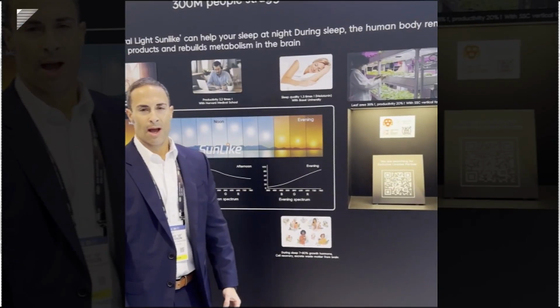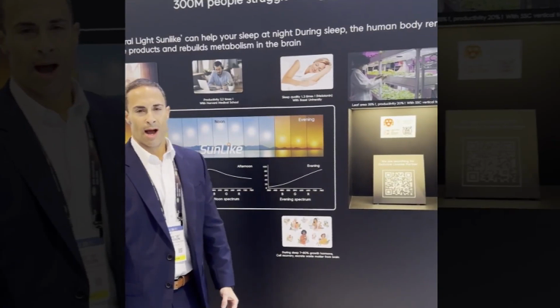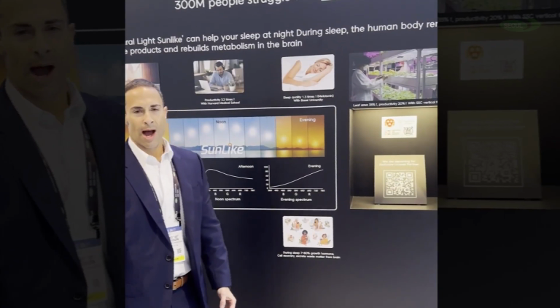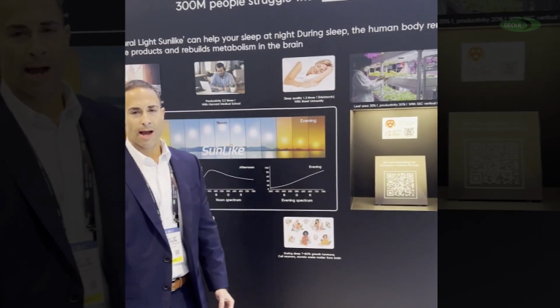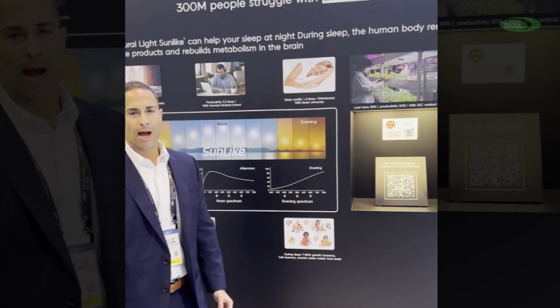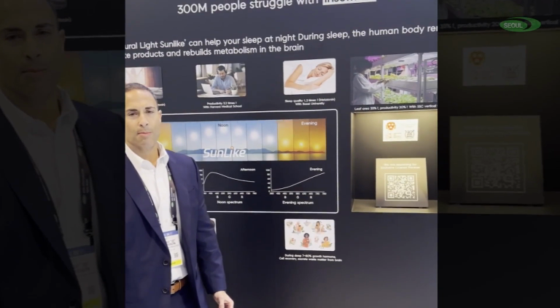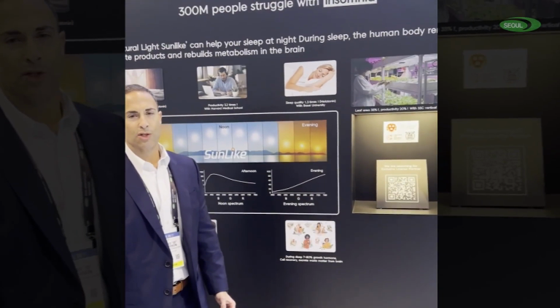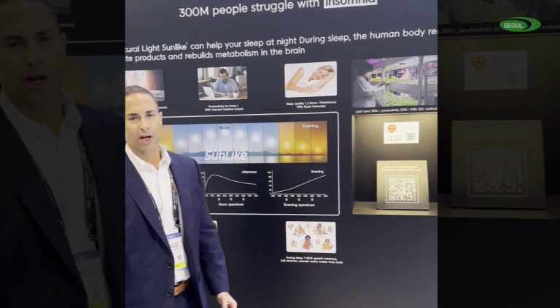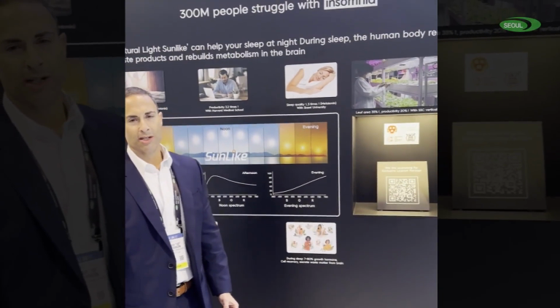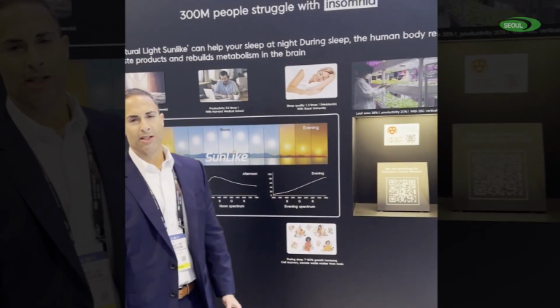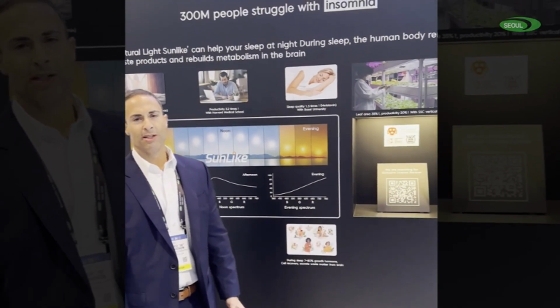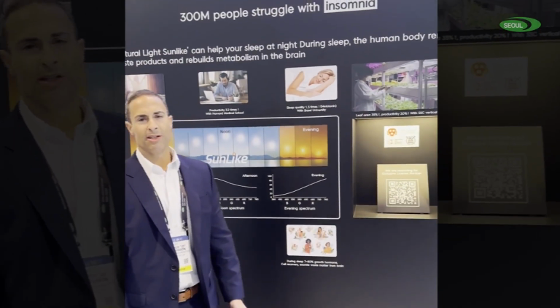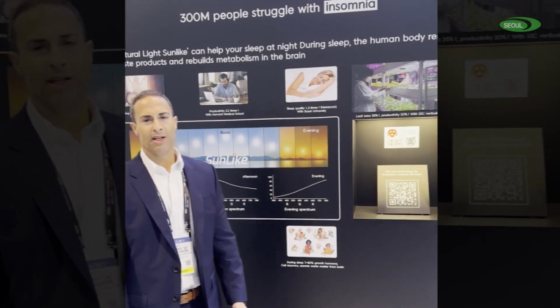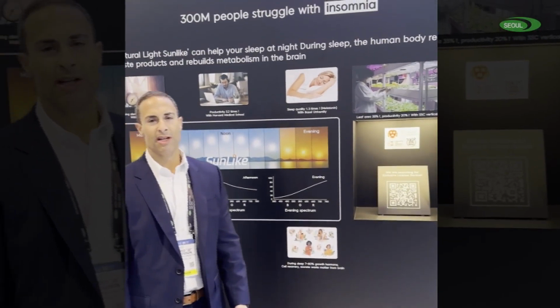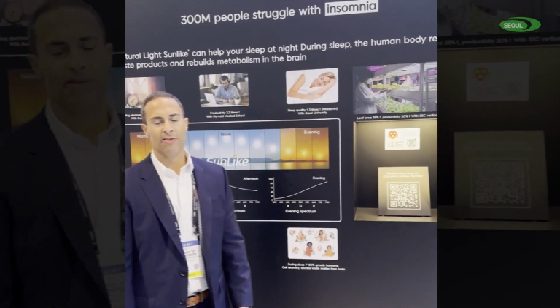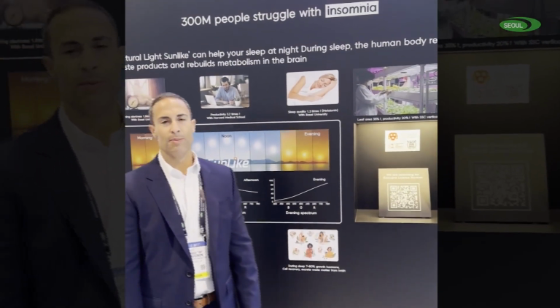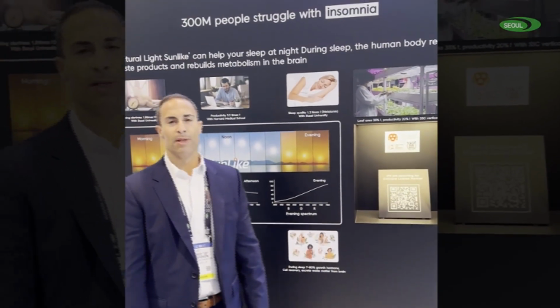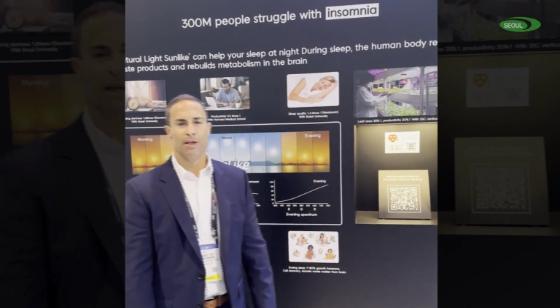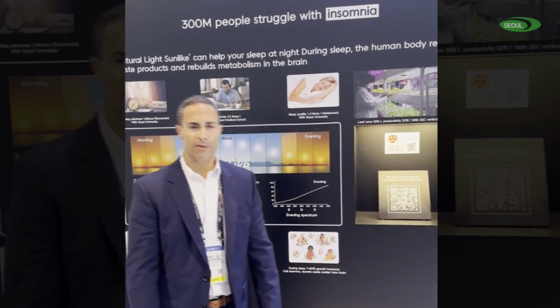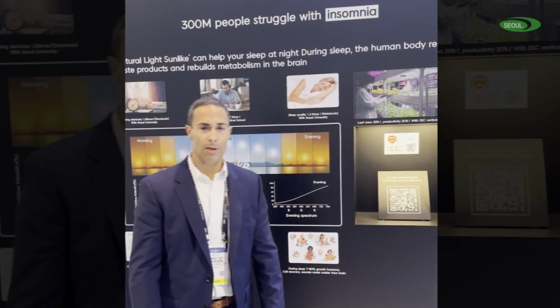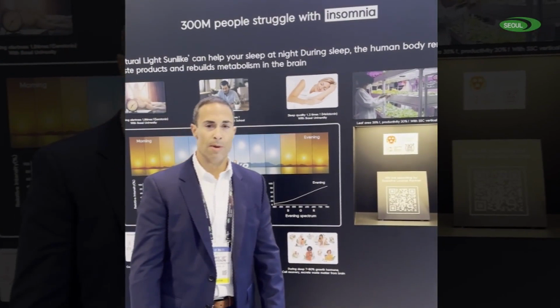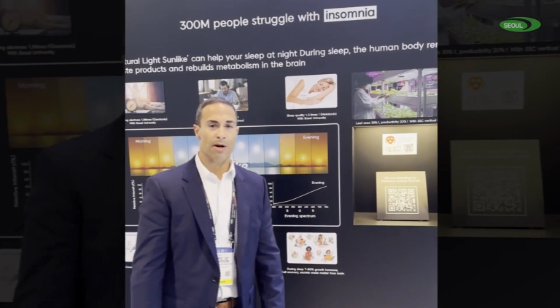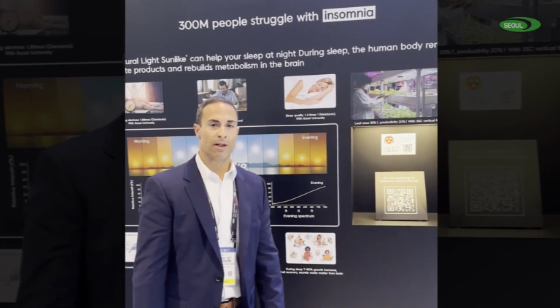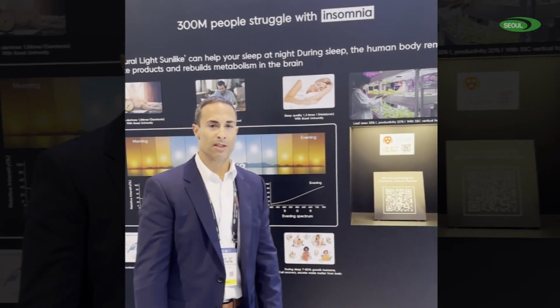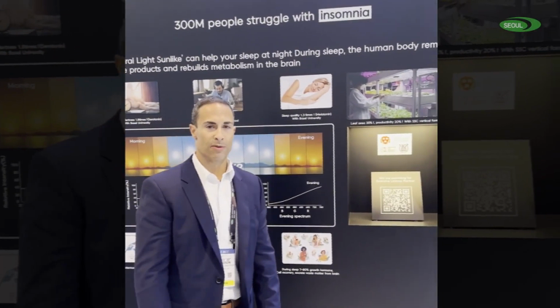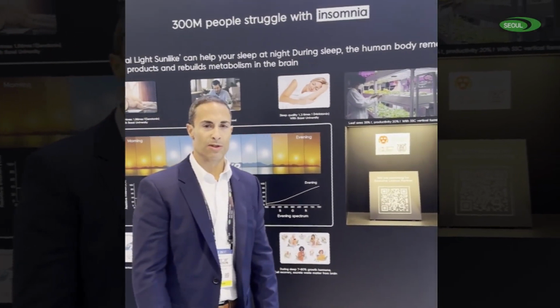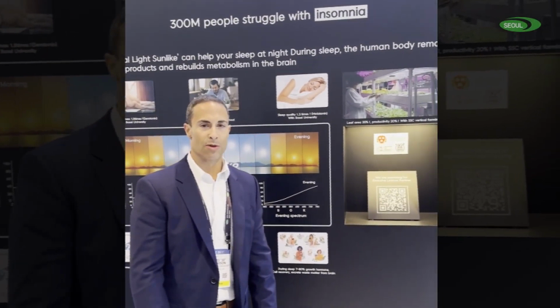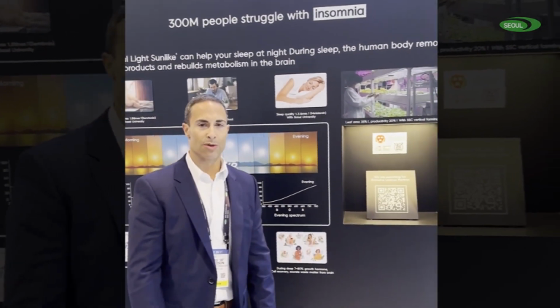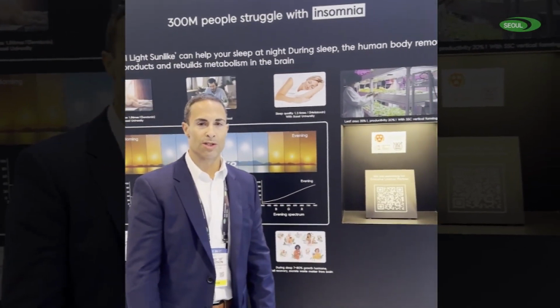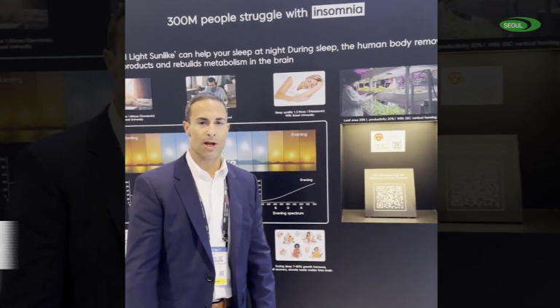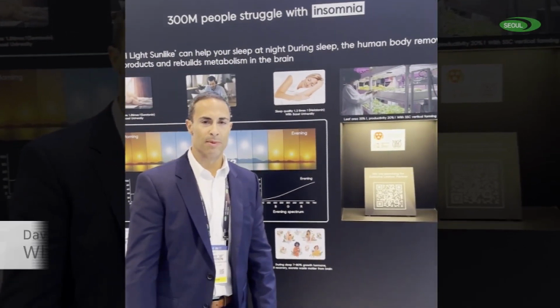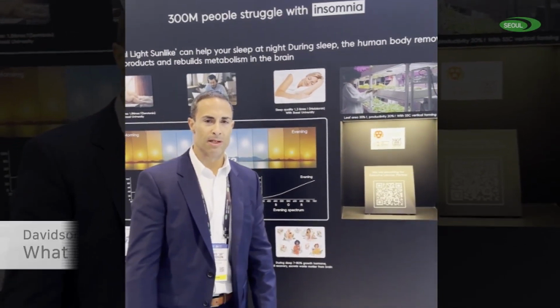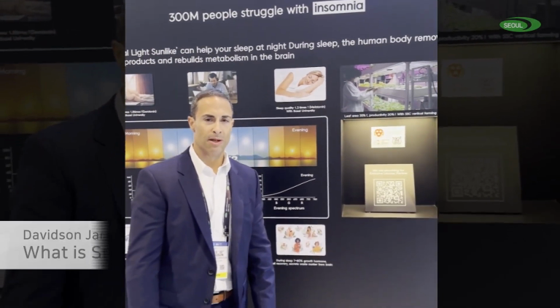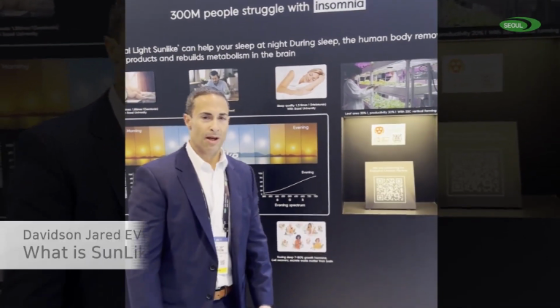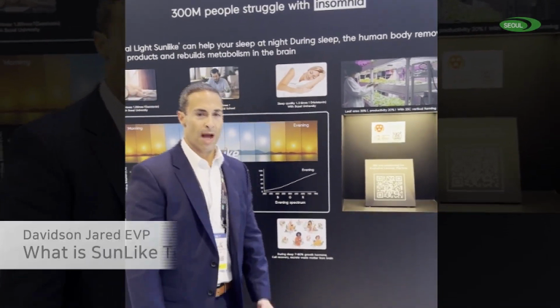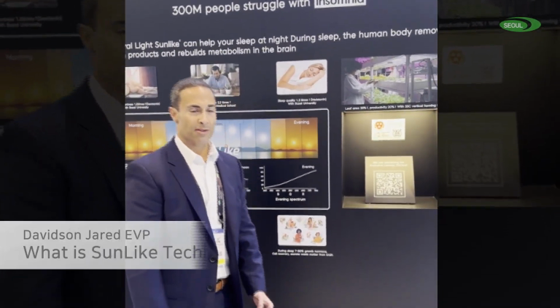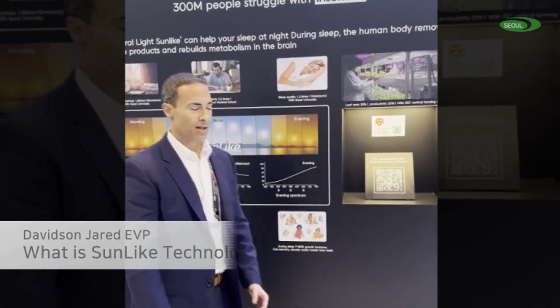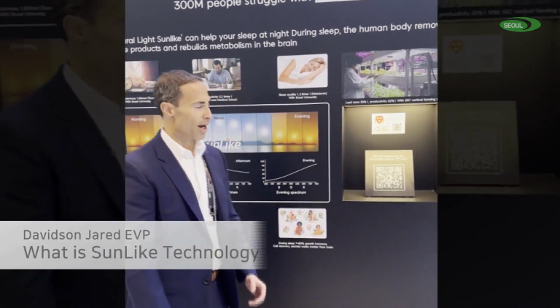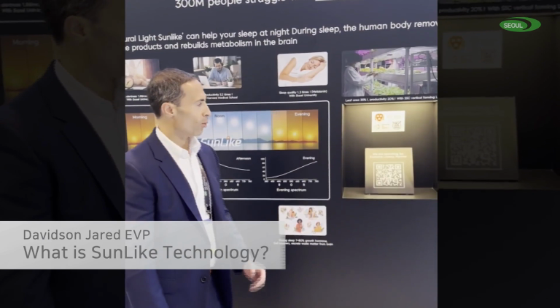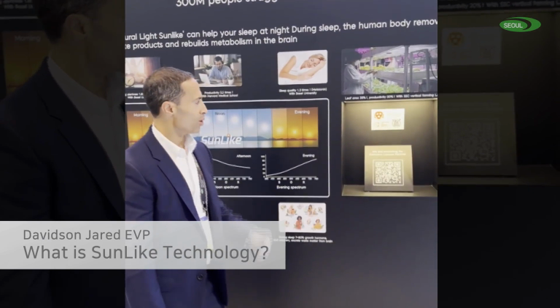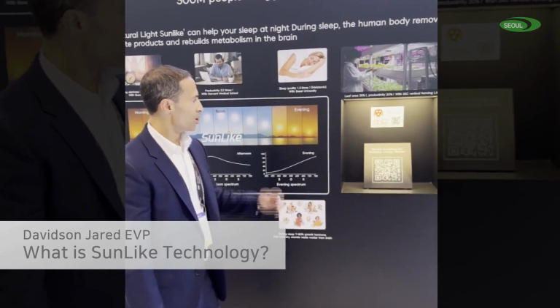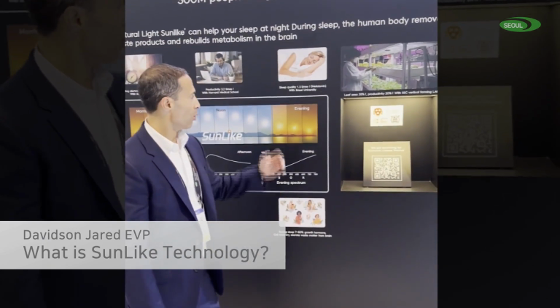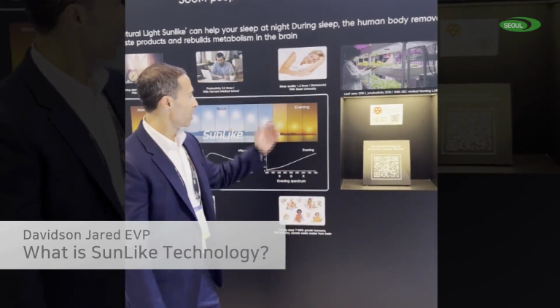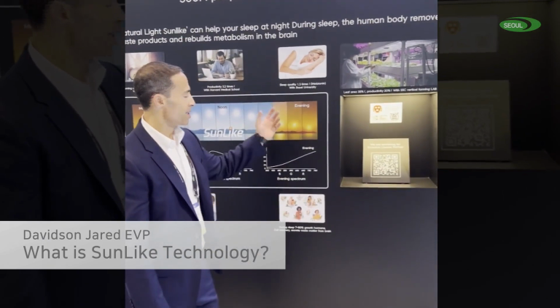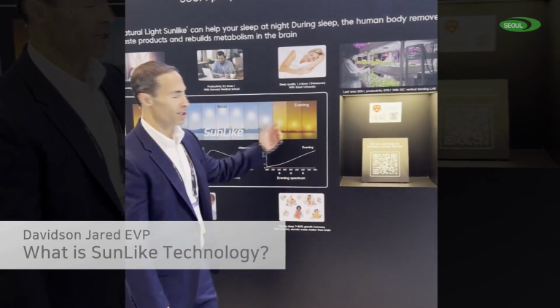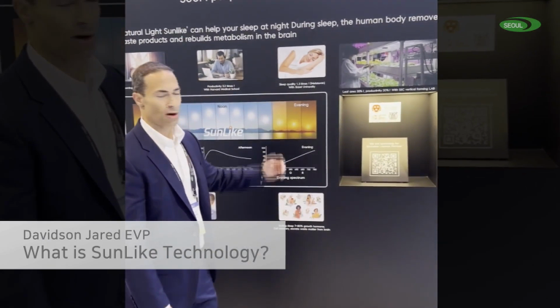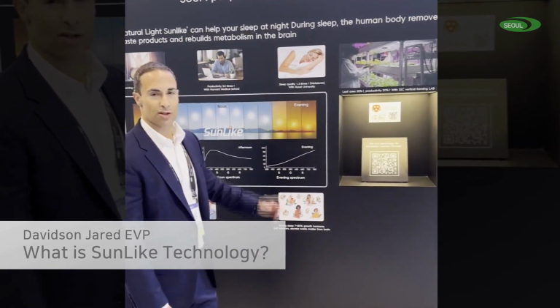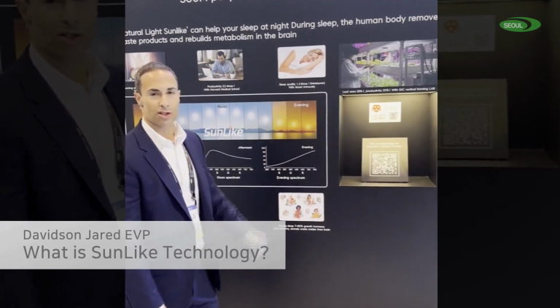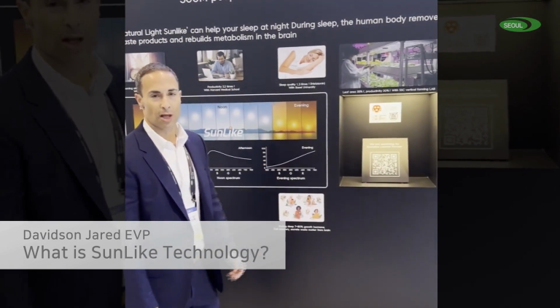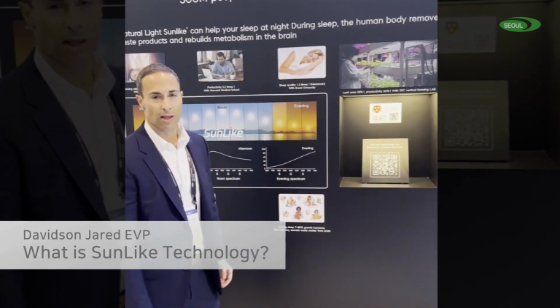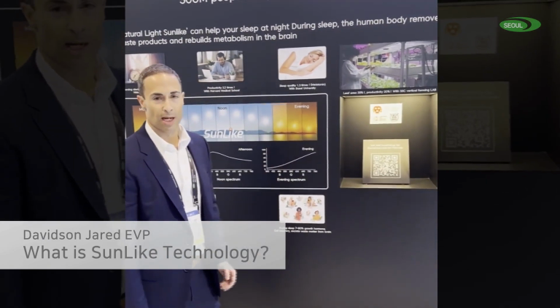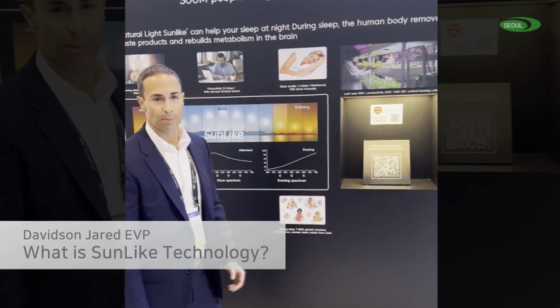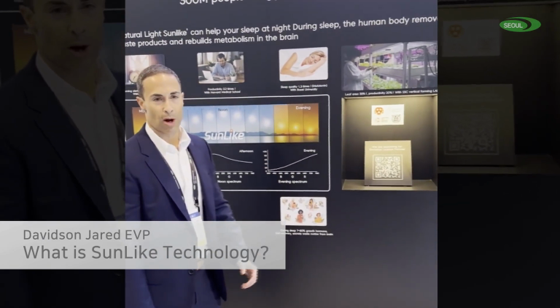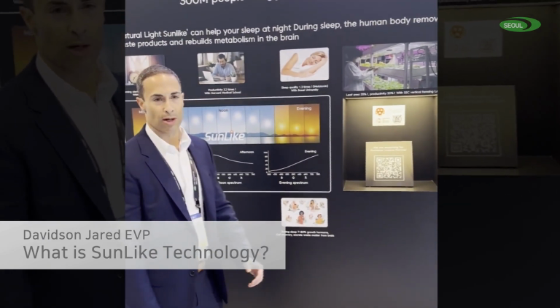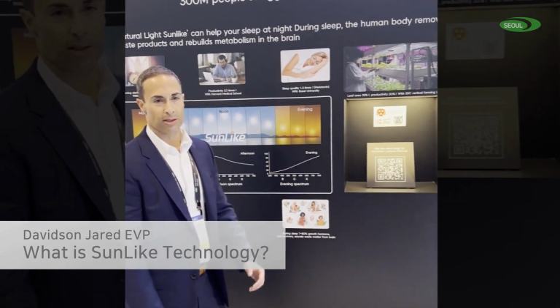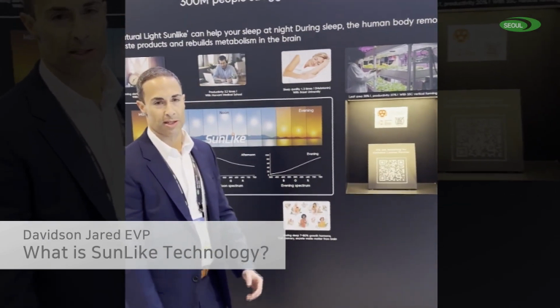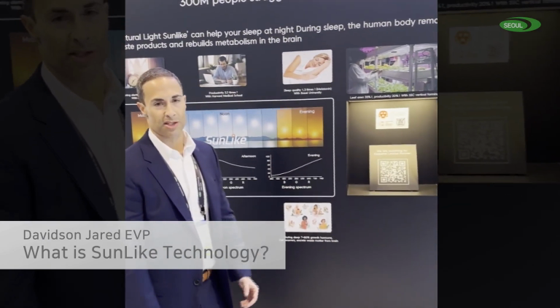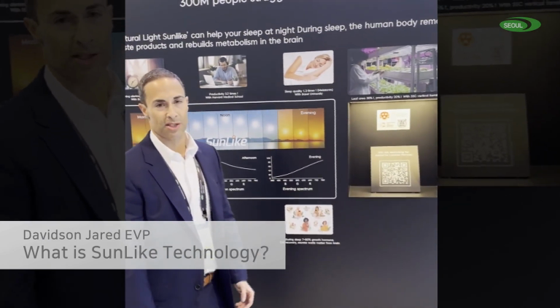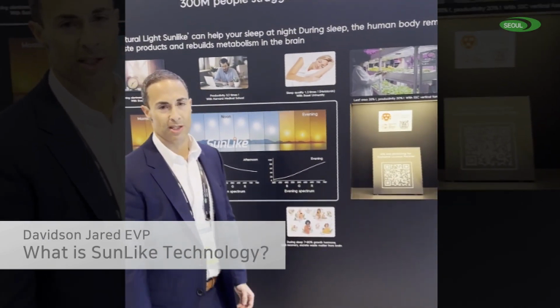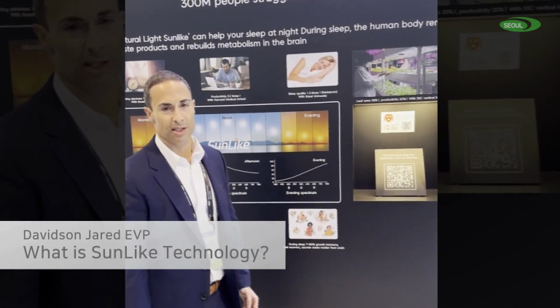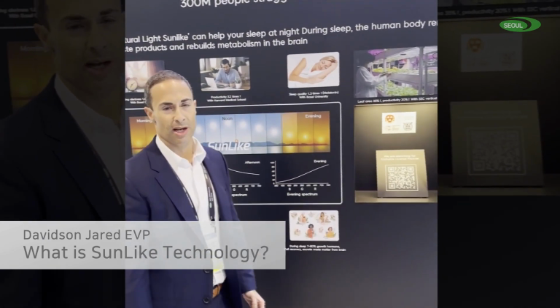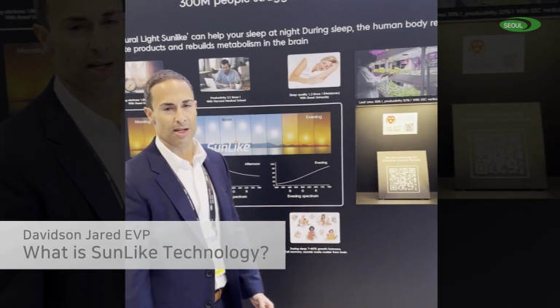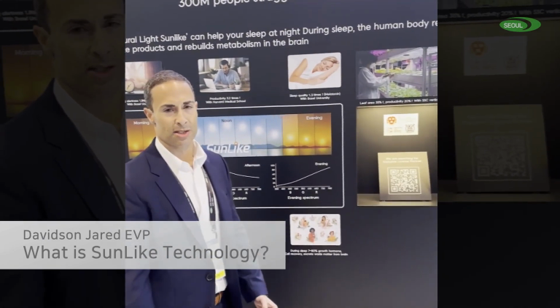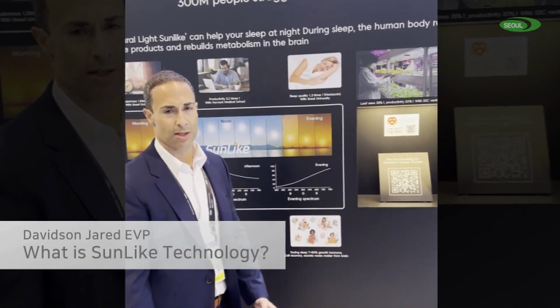Hi, I'm J.D., EVP of the Americas for SolSemi, and today we're showcasing our SunLike product at CES.